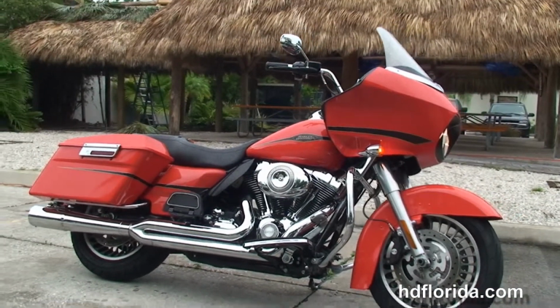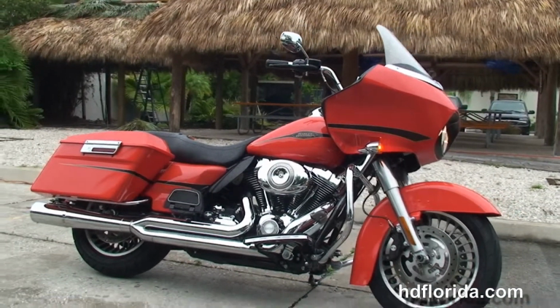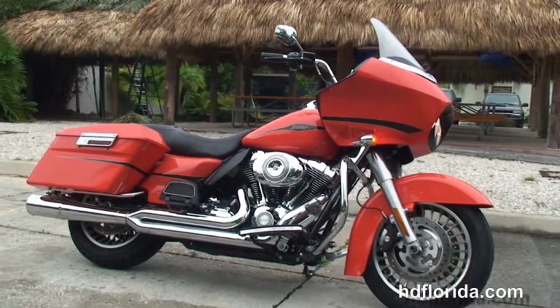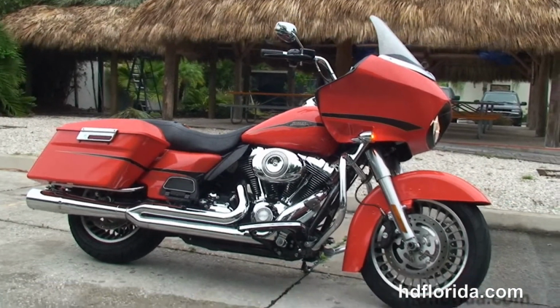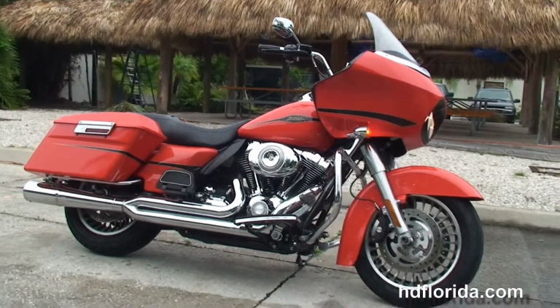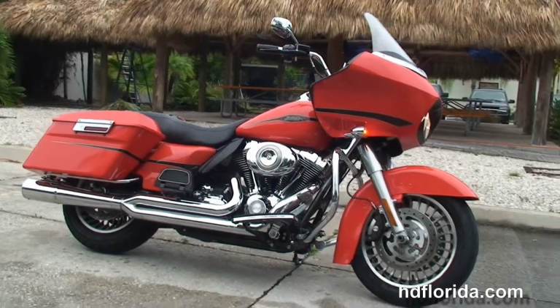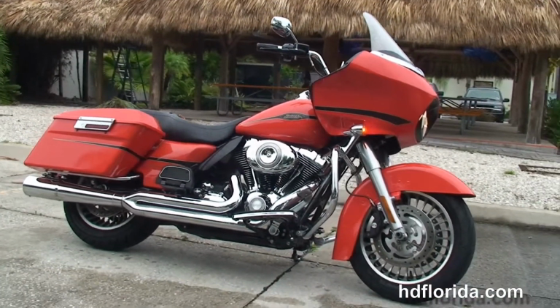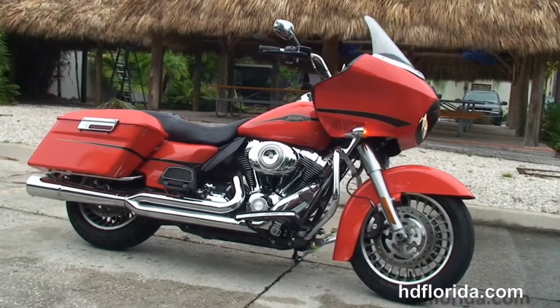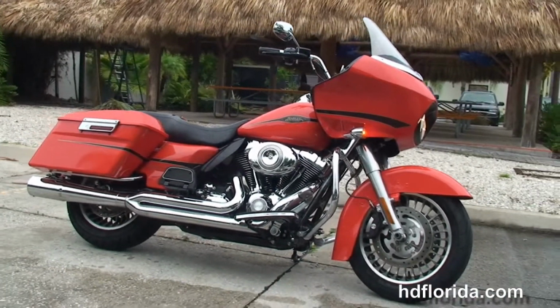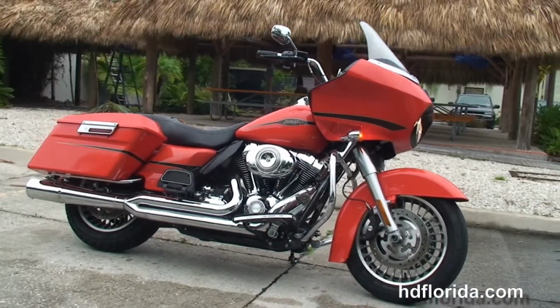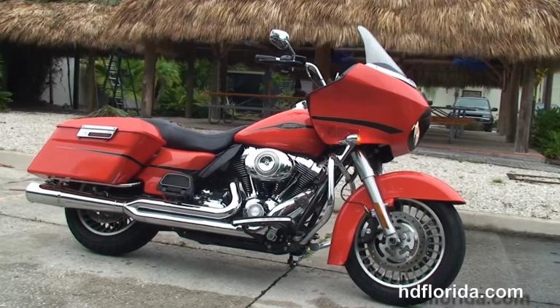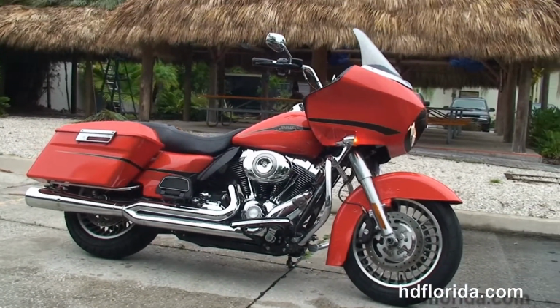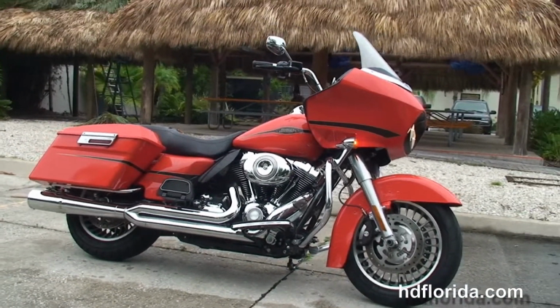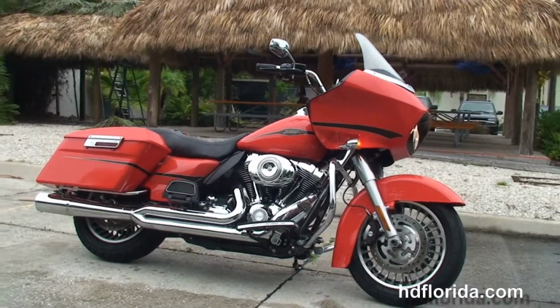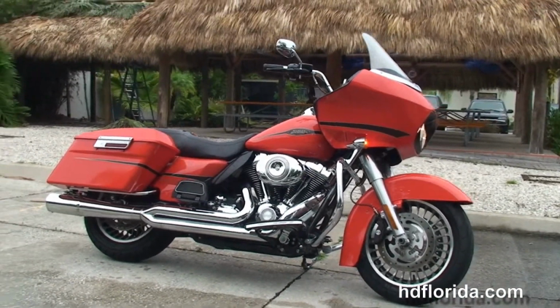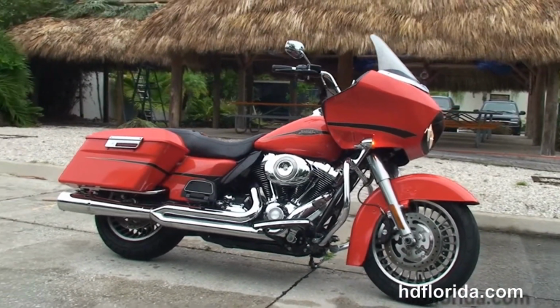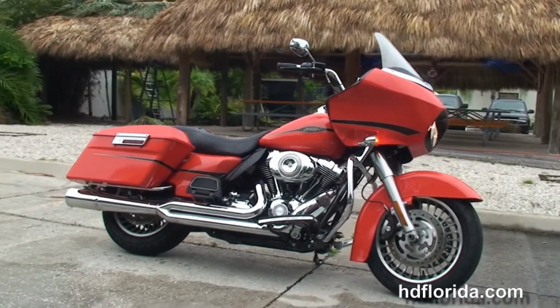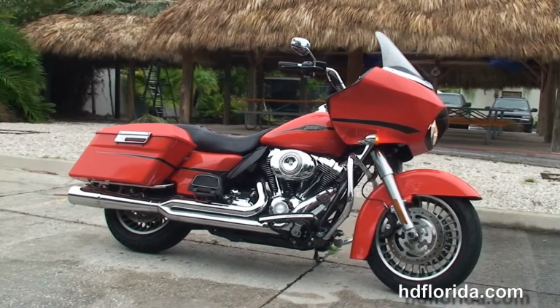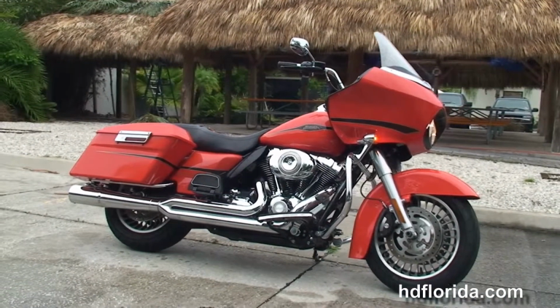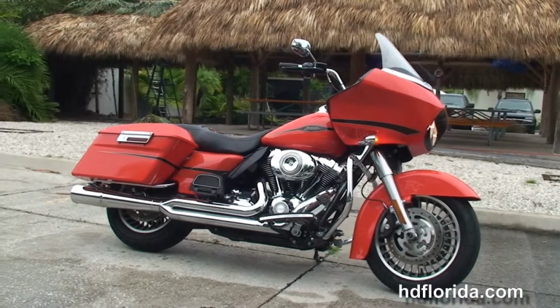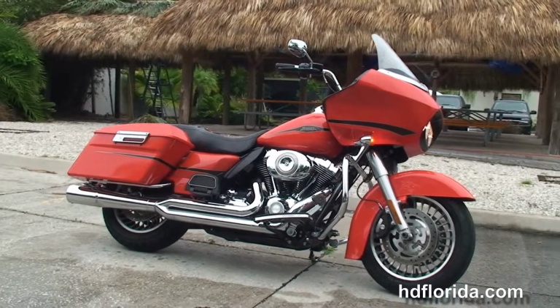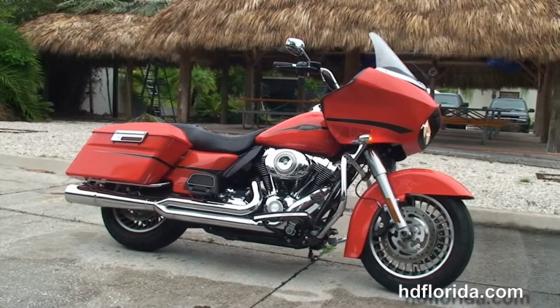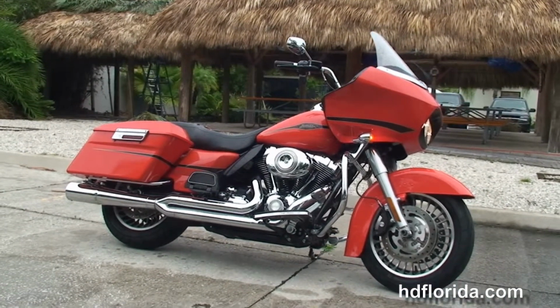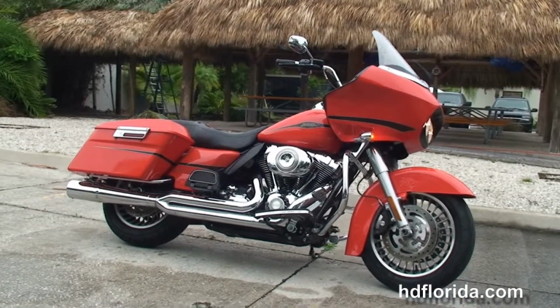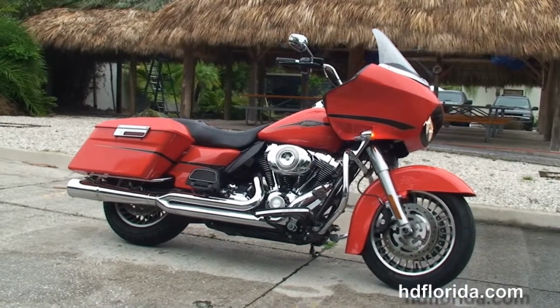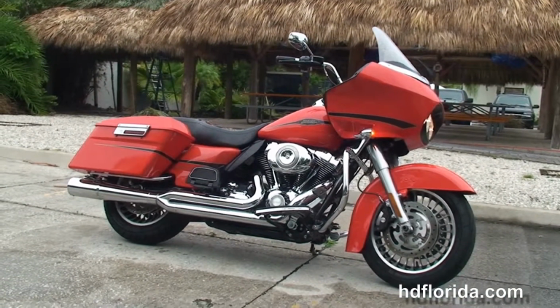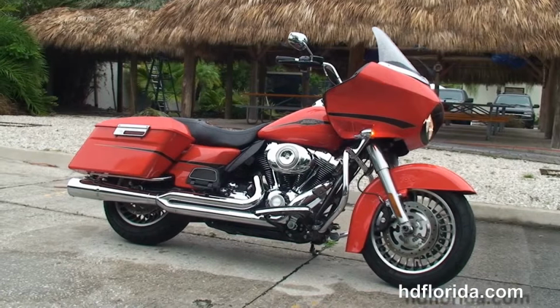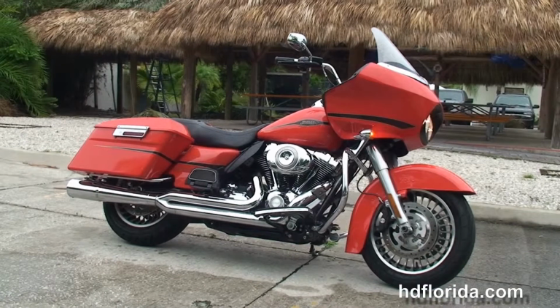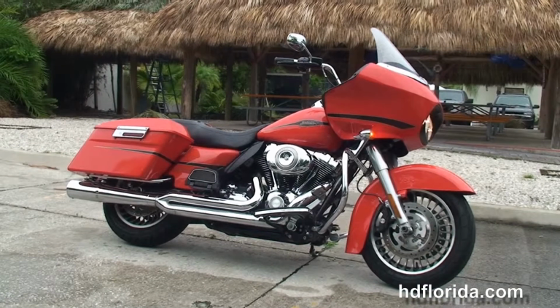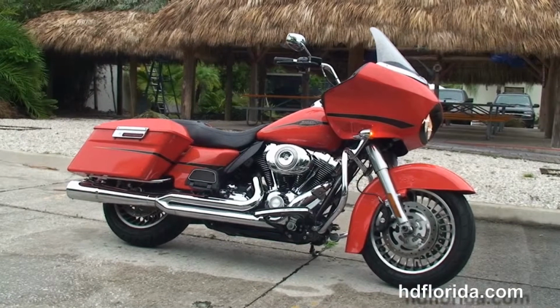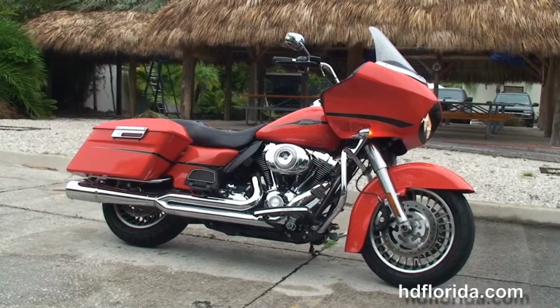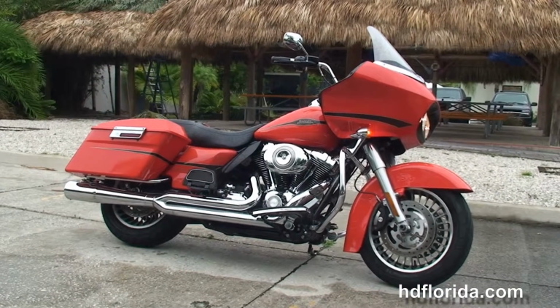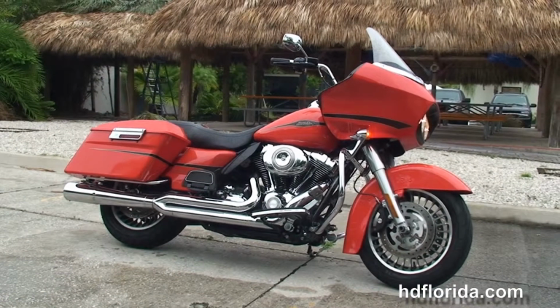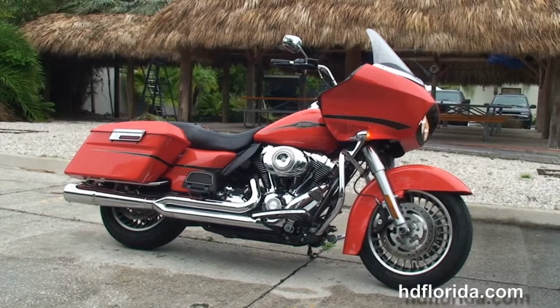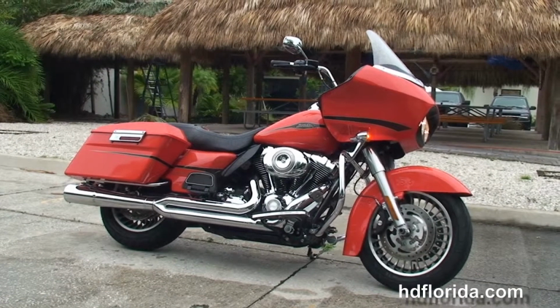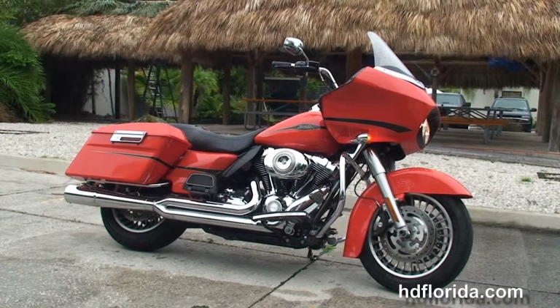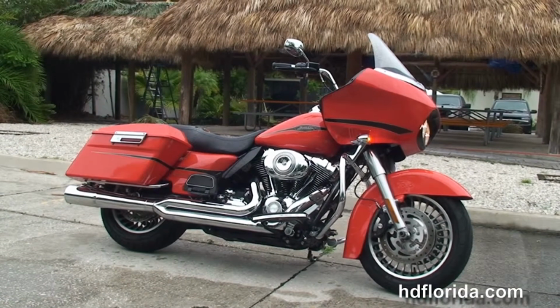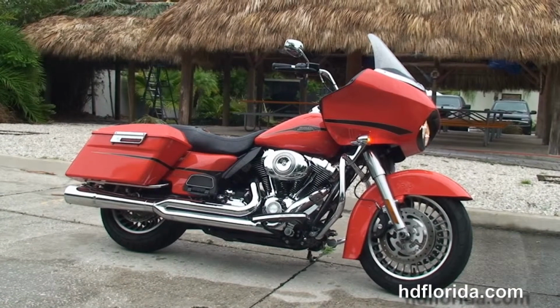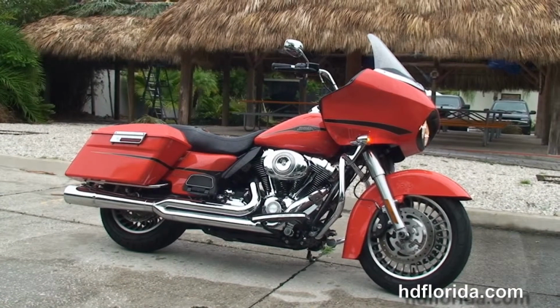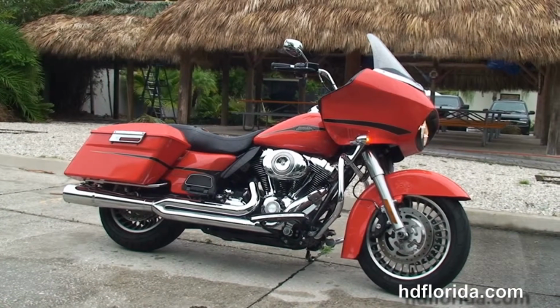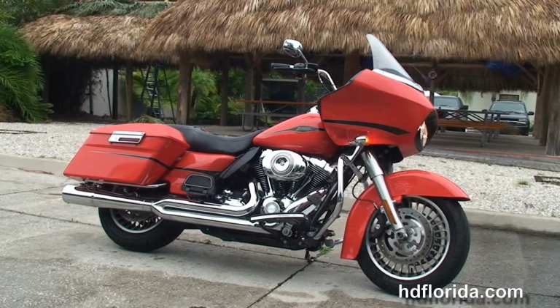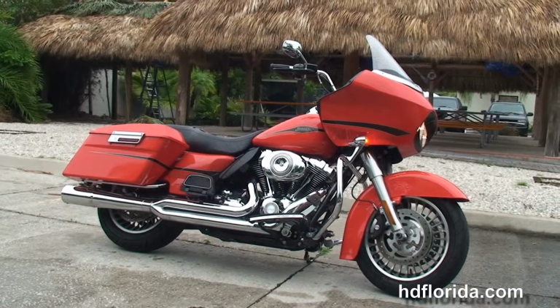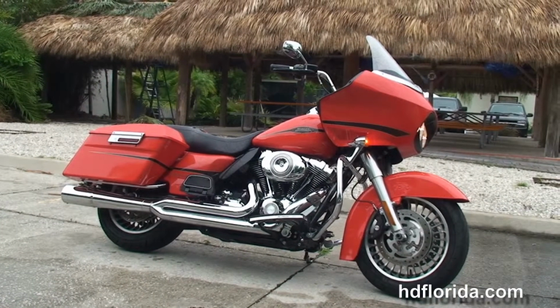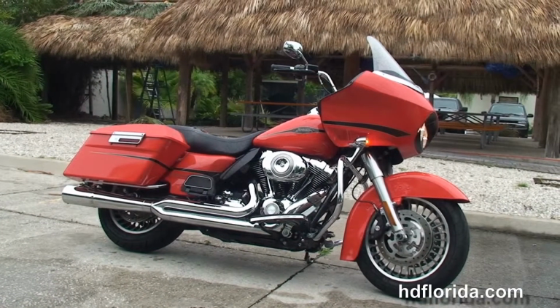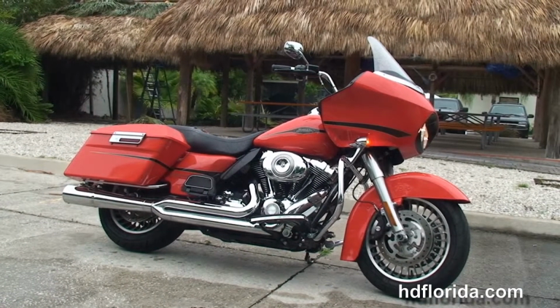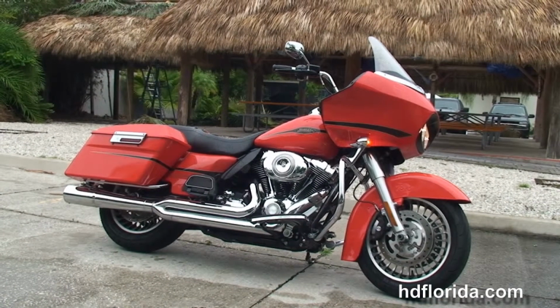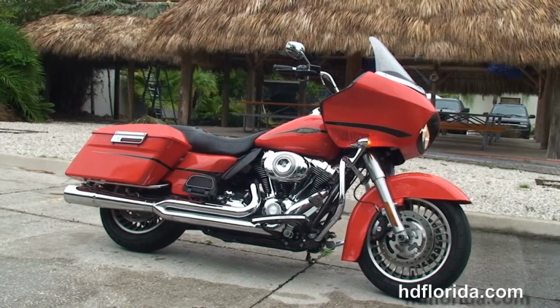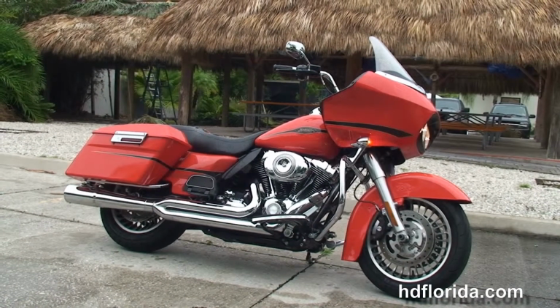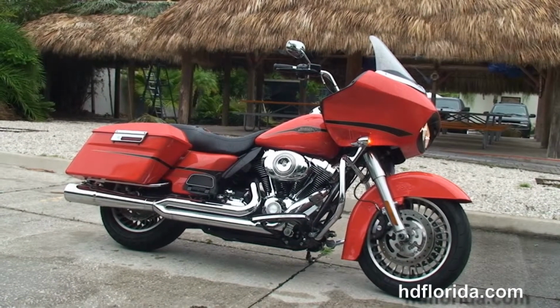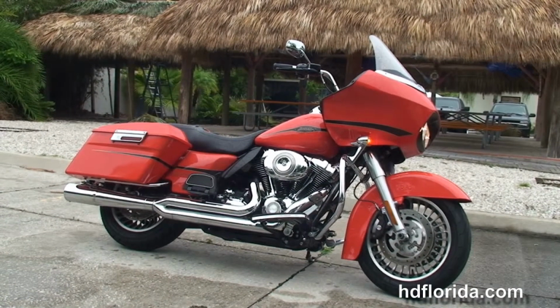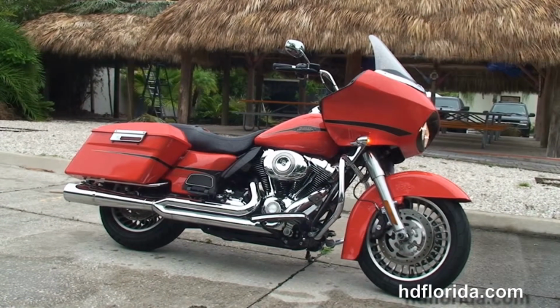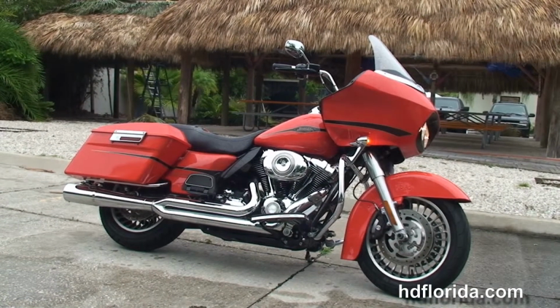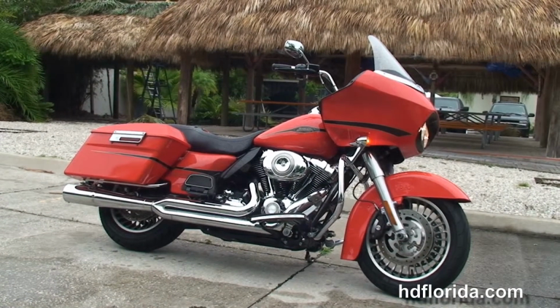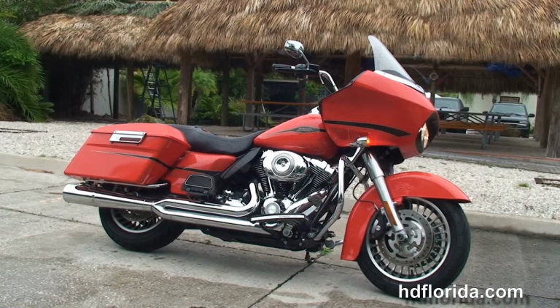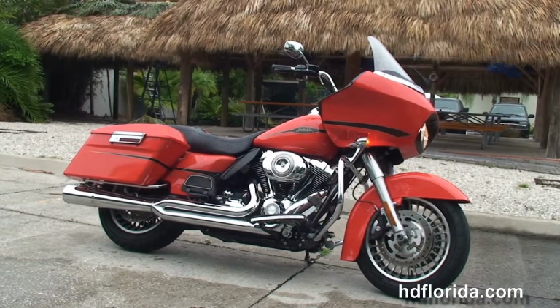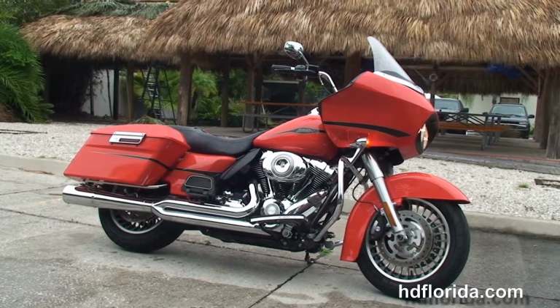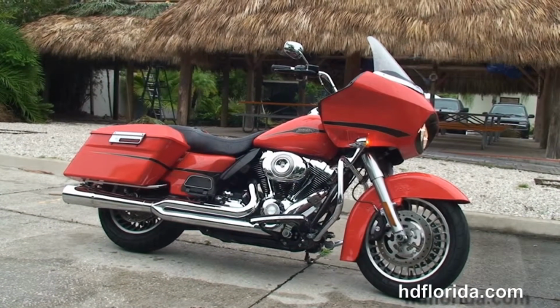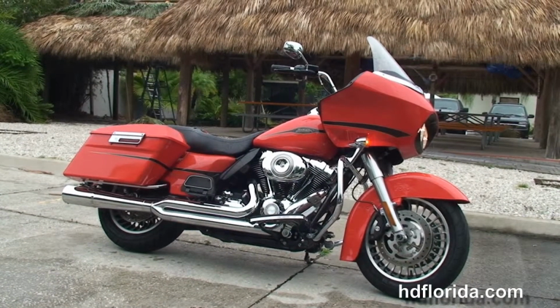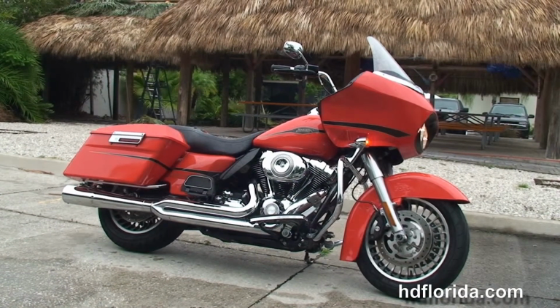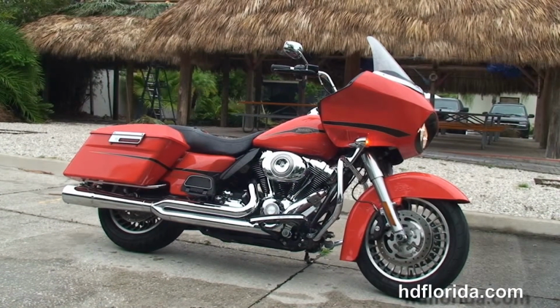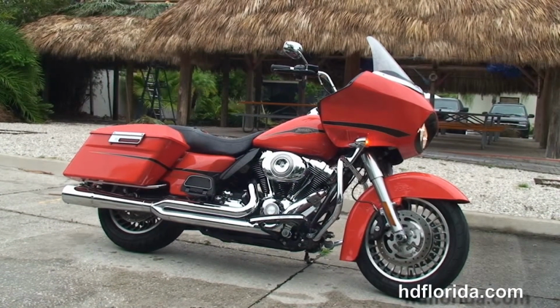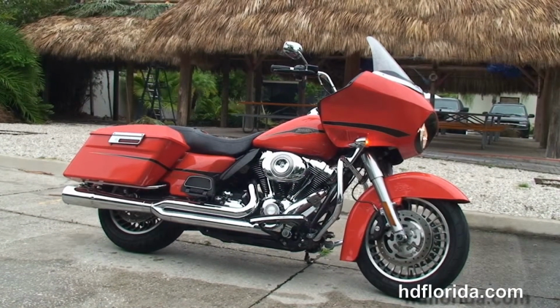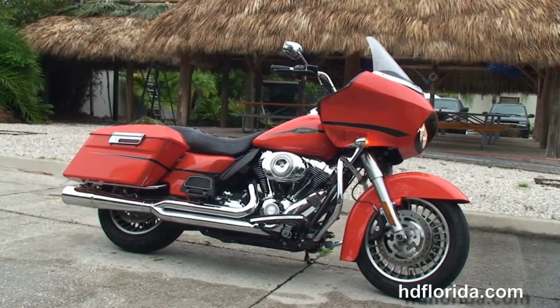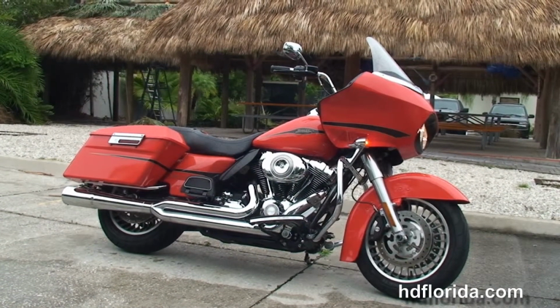We finance used Harley-Davidsons up to 72 months, and be sure to ask about our Fly & Ride program — fly in, sign on the dotted line, ride back to your hometown.